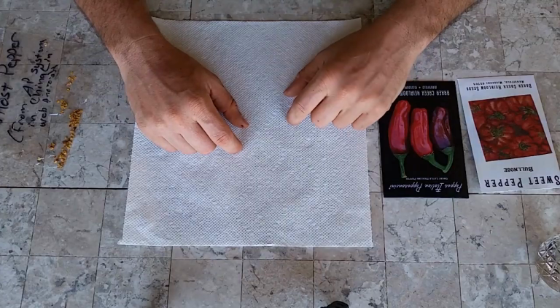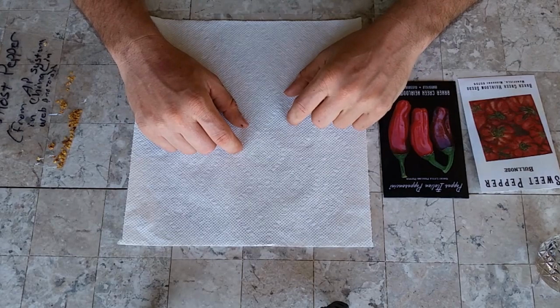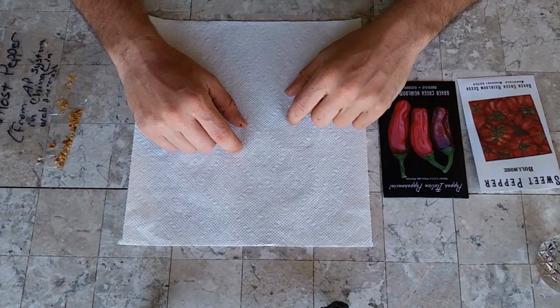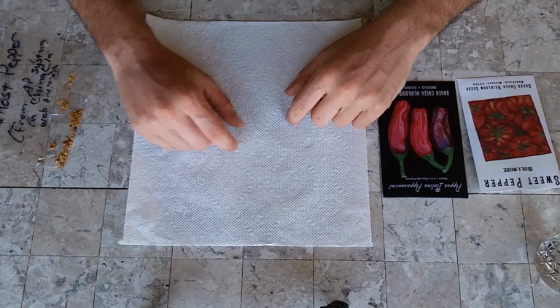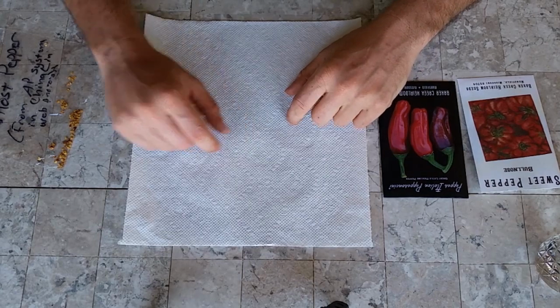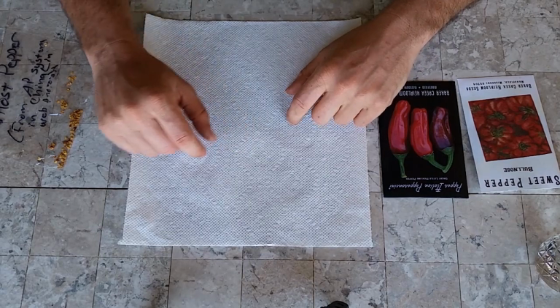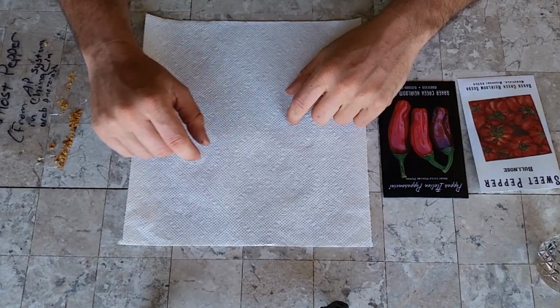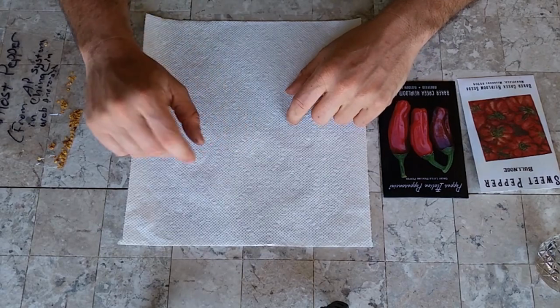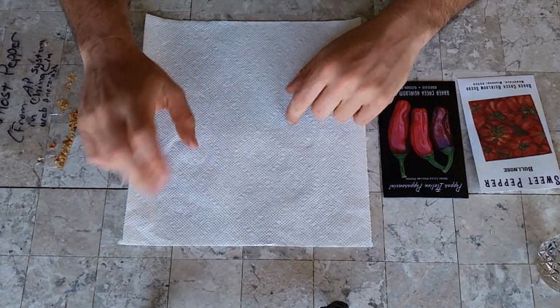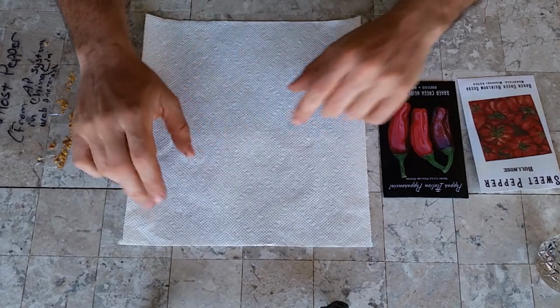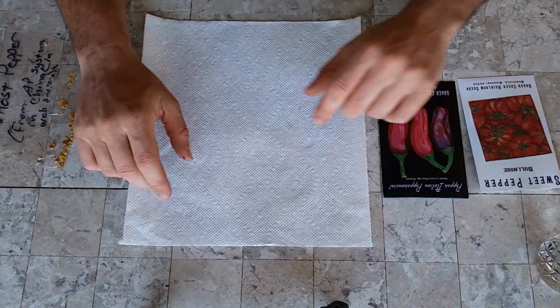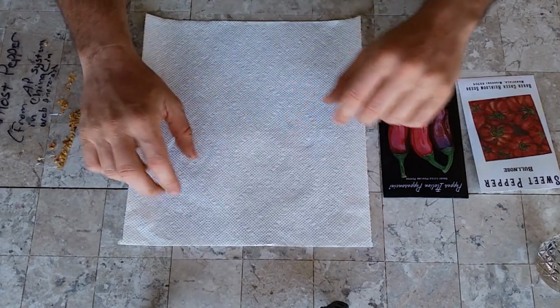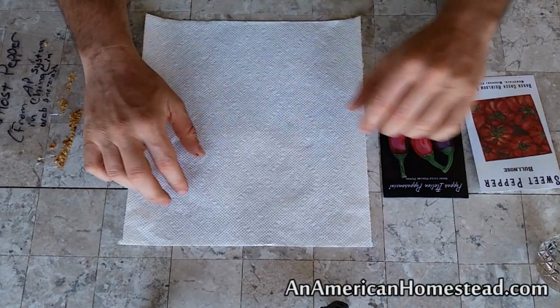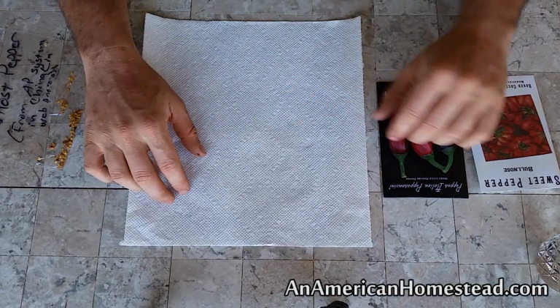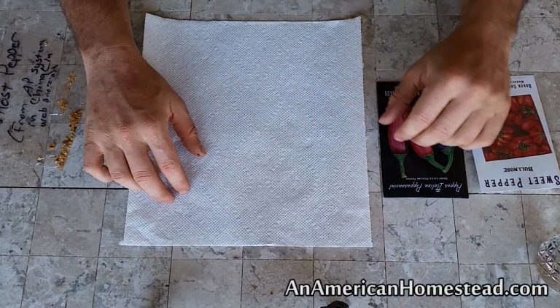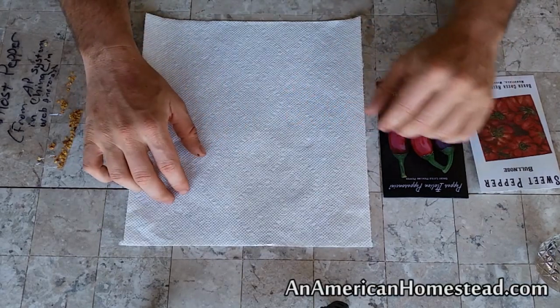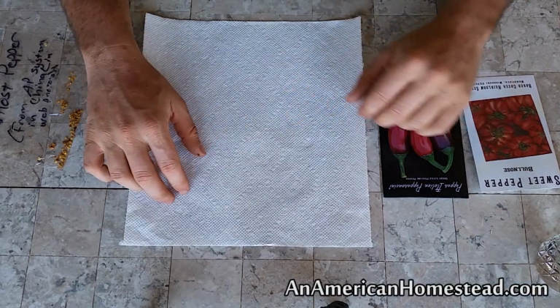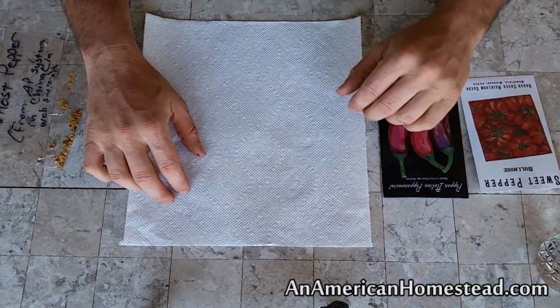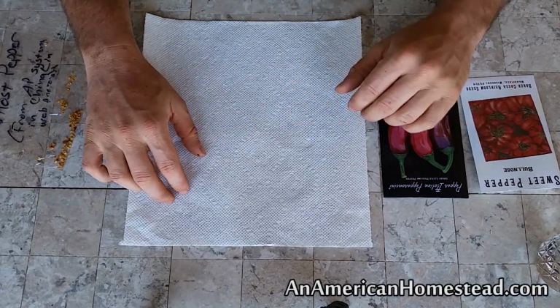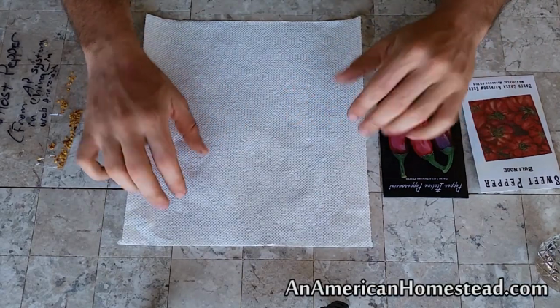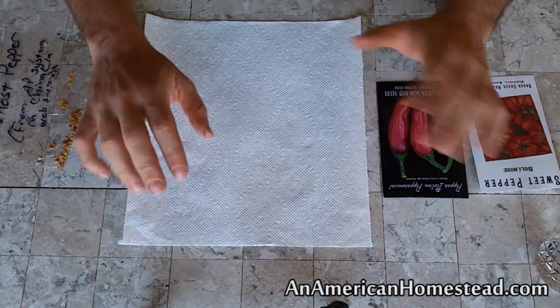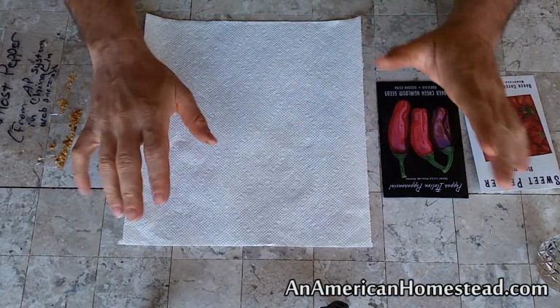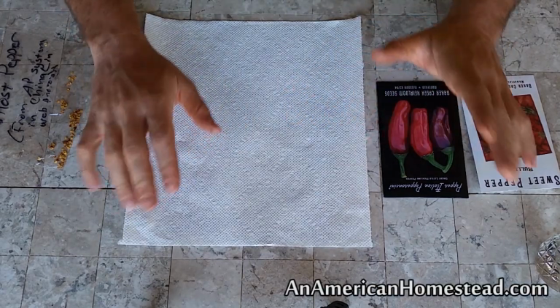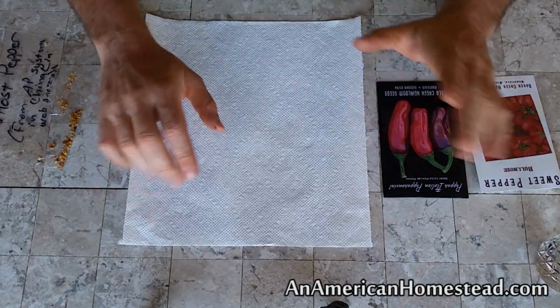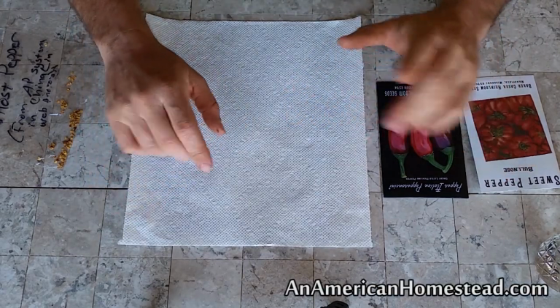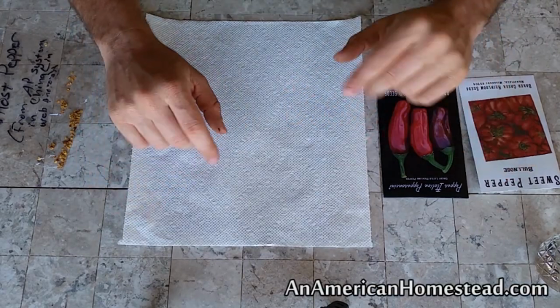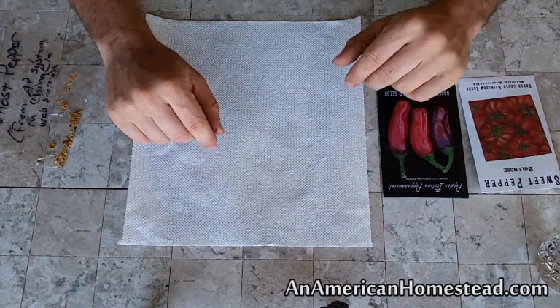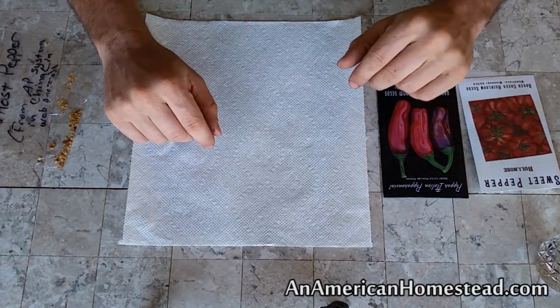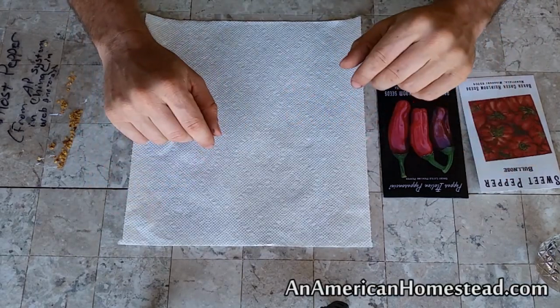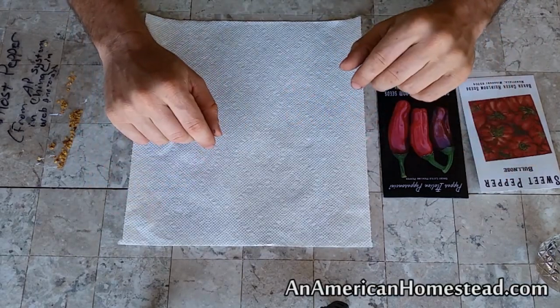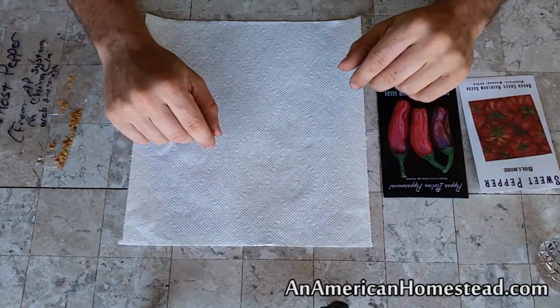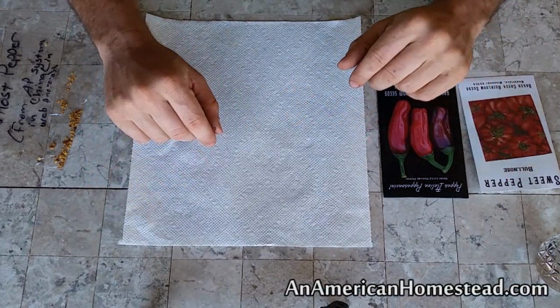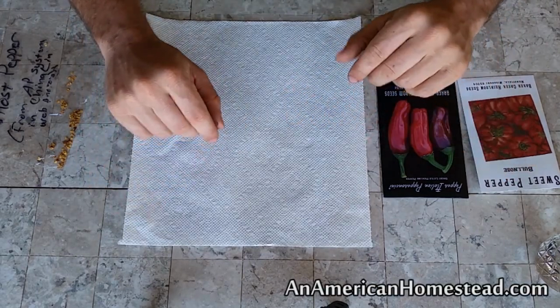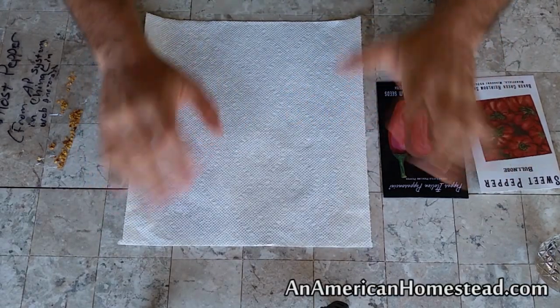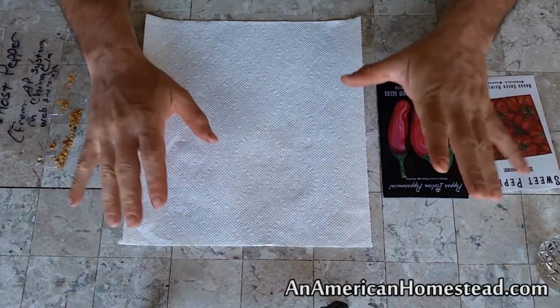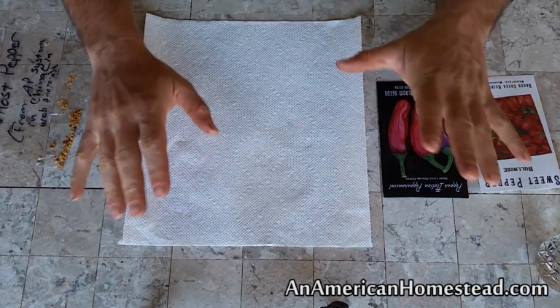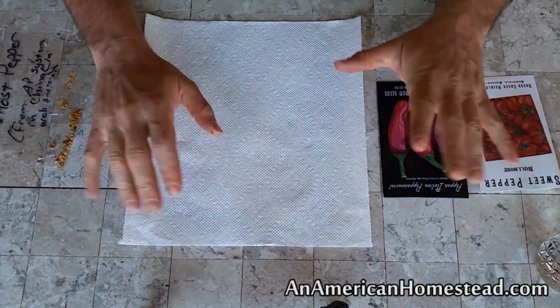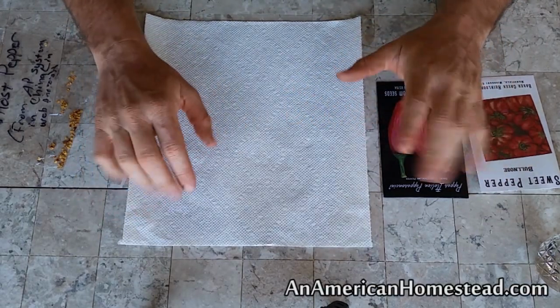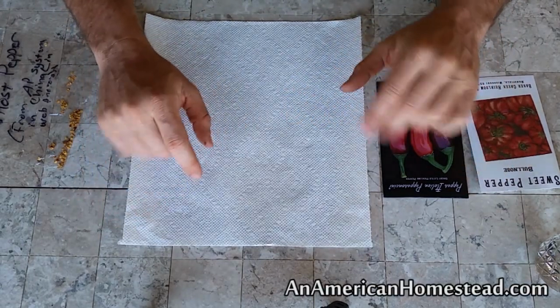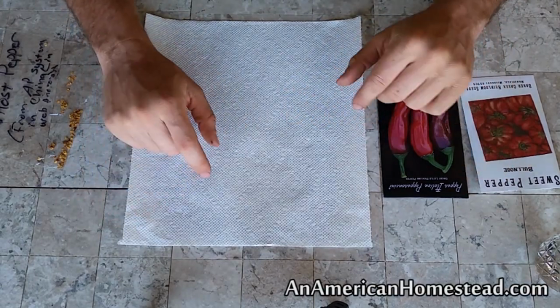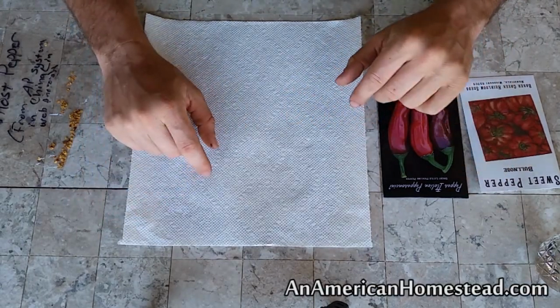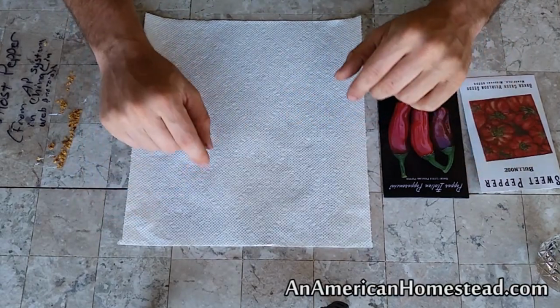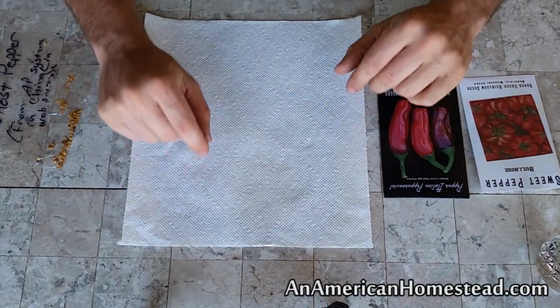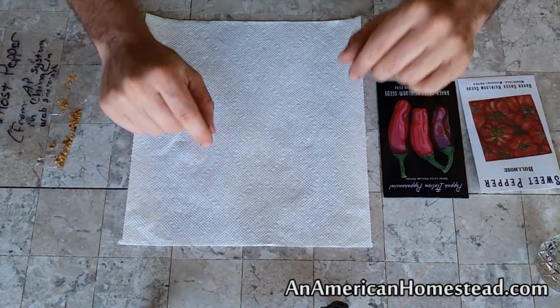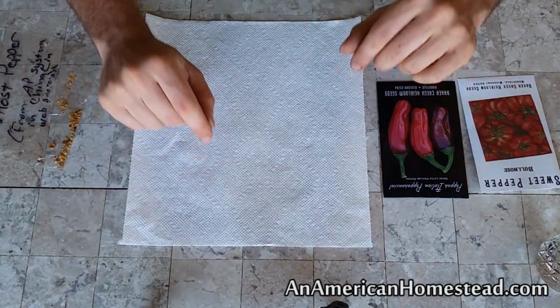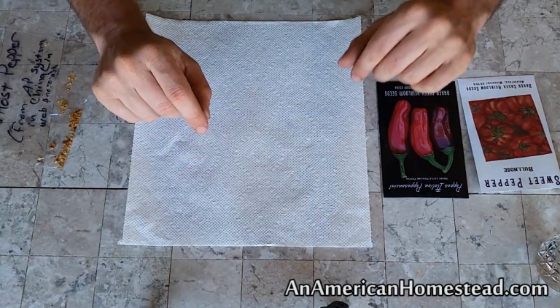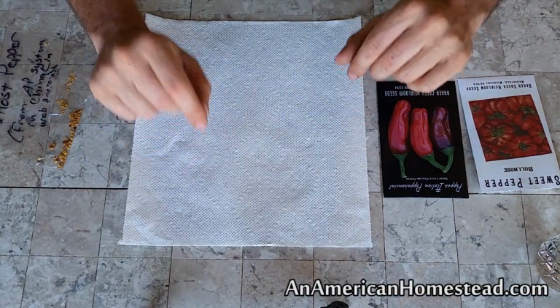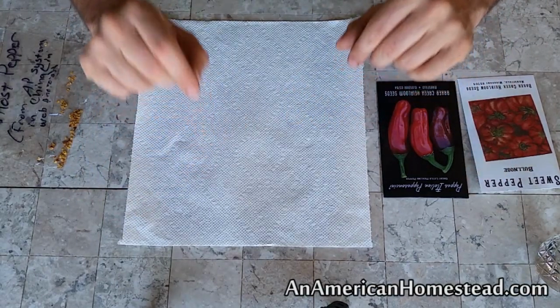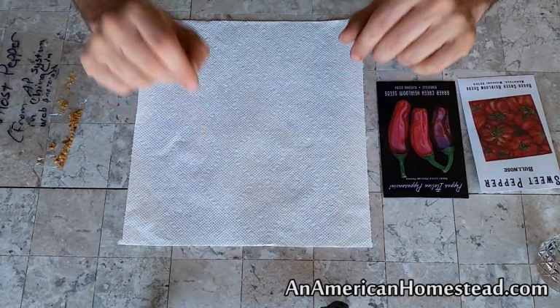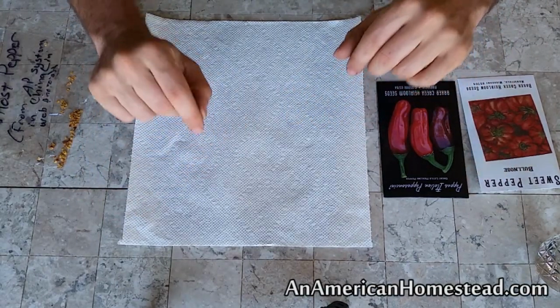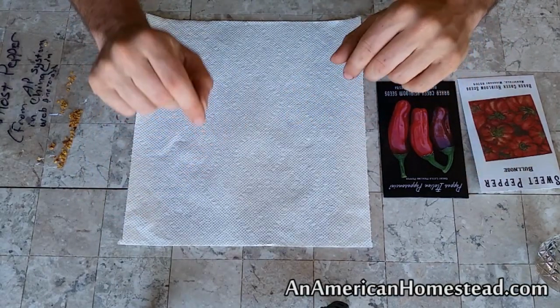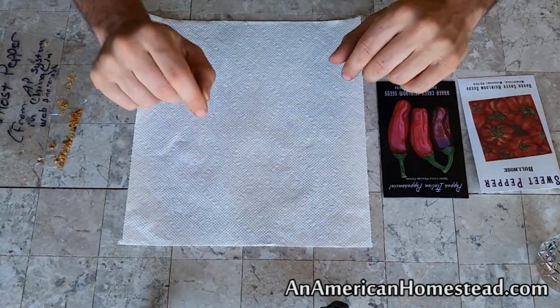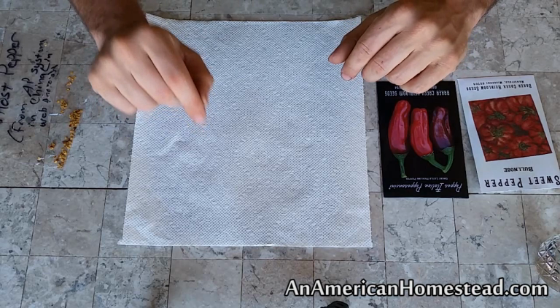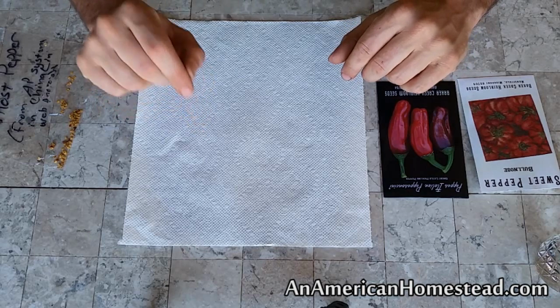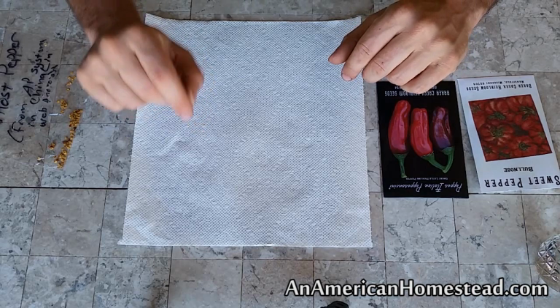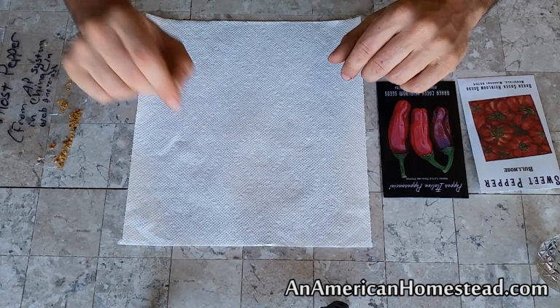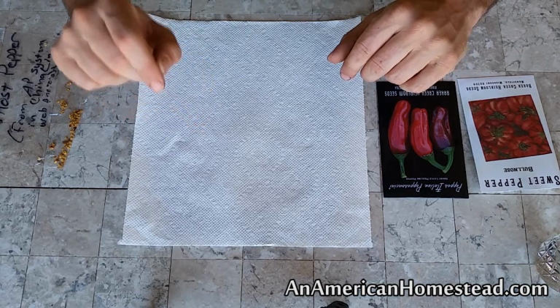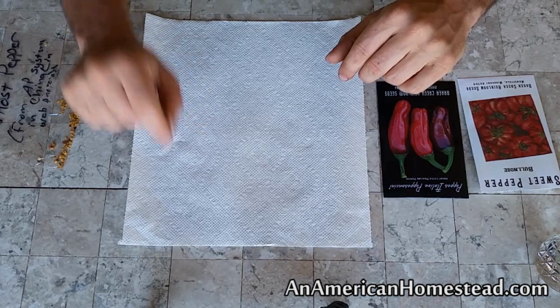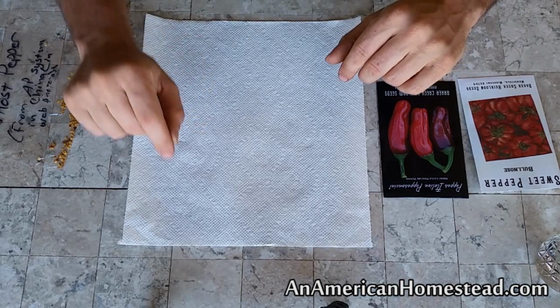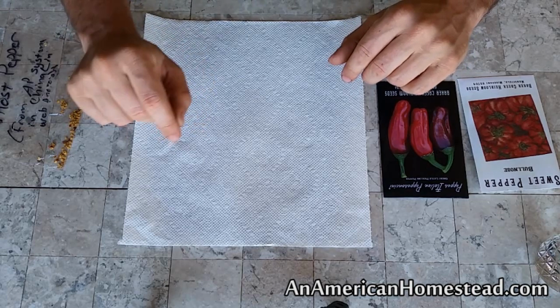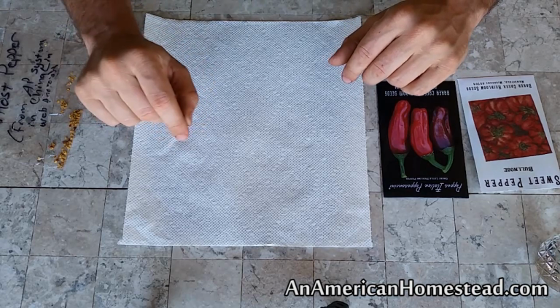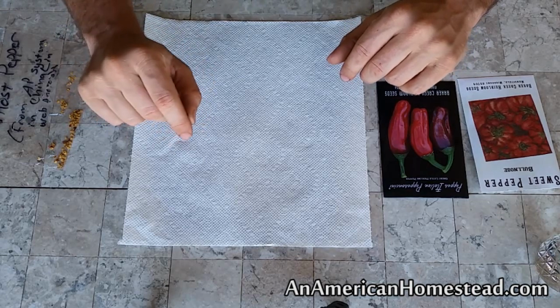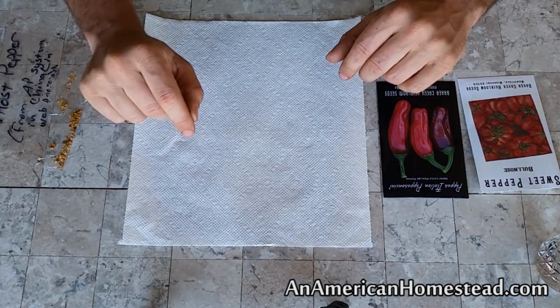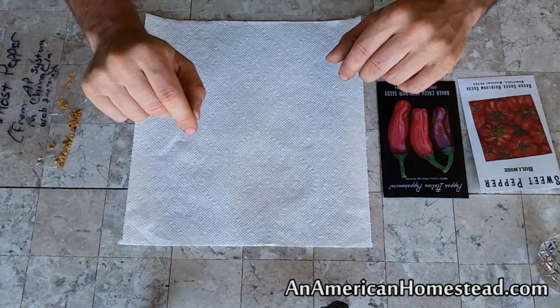Hey everybody, welcome to The Homestead. What we're going to talk about today are pepper plants — how do we grow our peppers here on The Homestead?